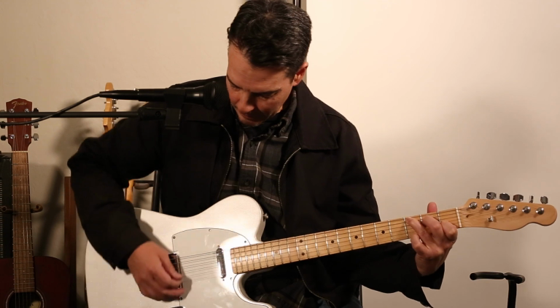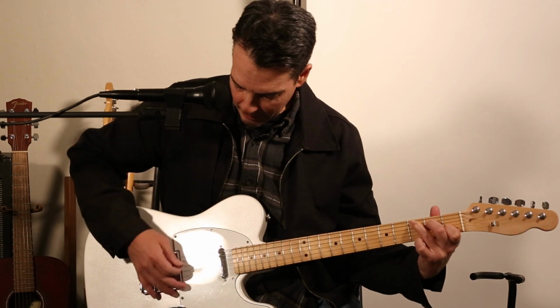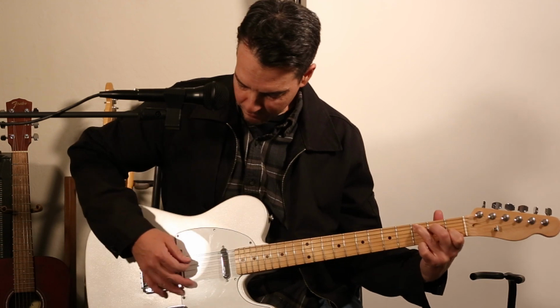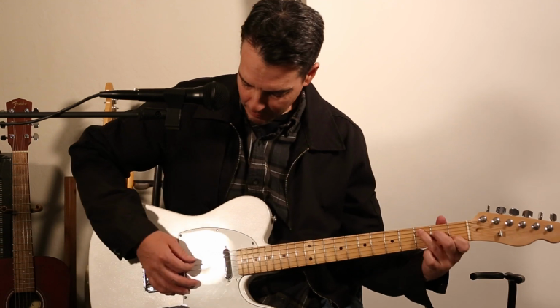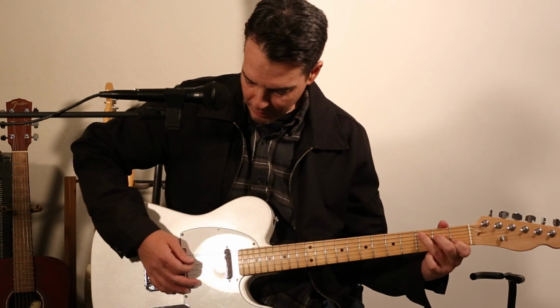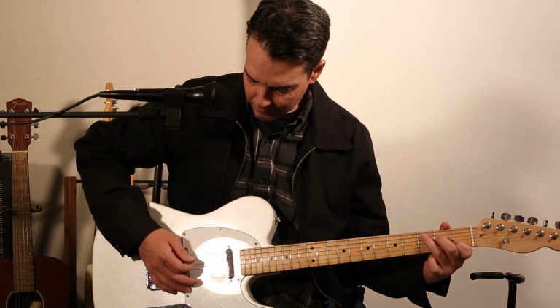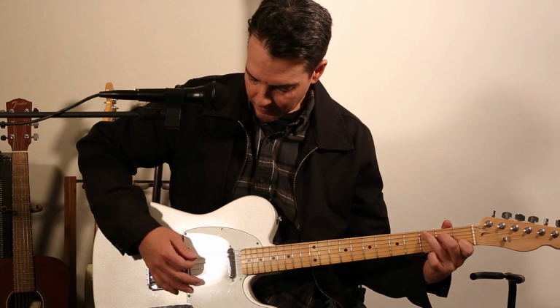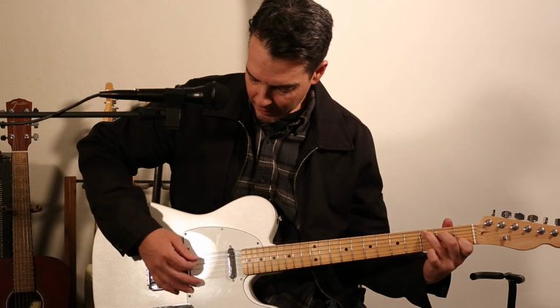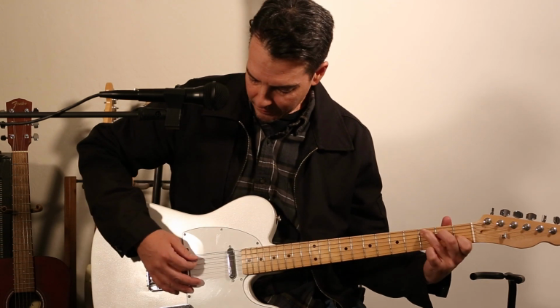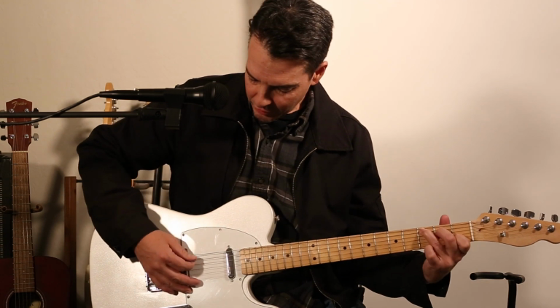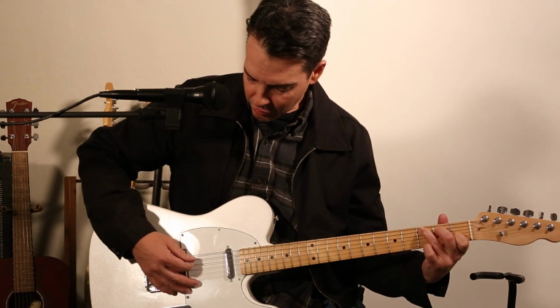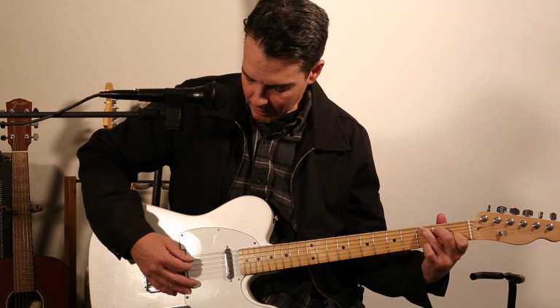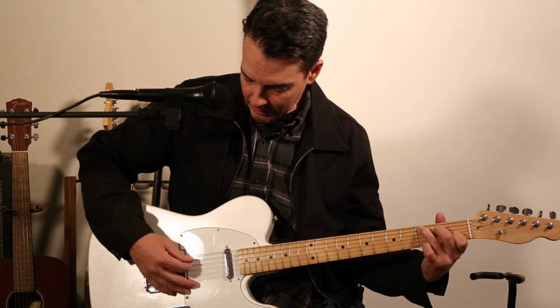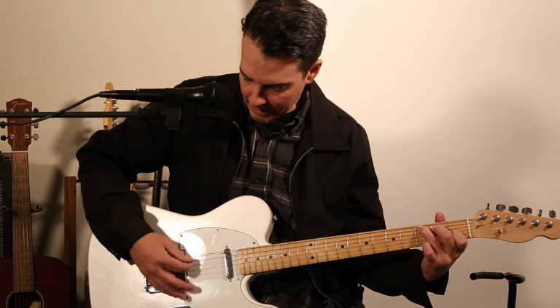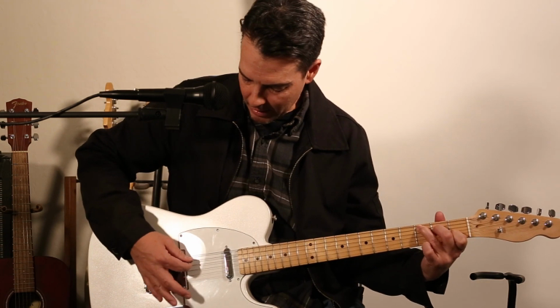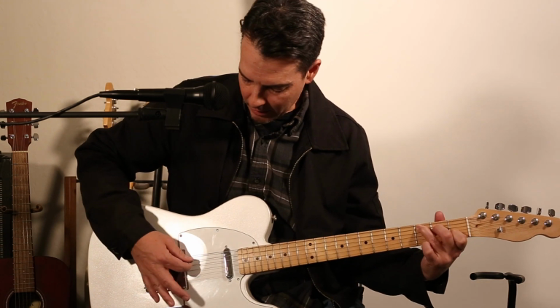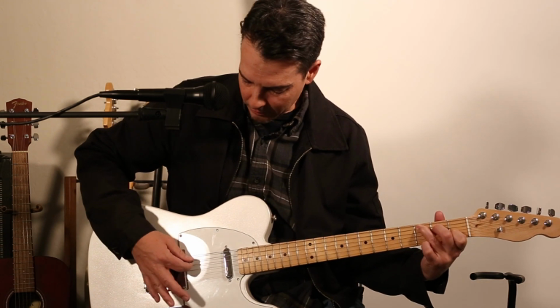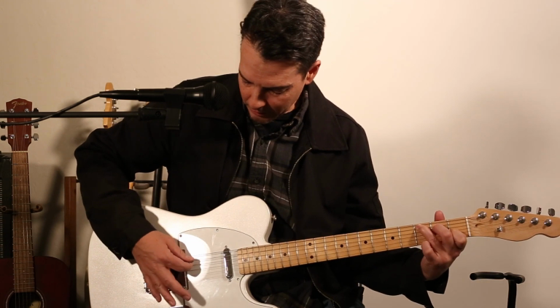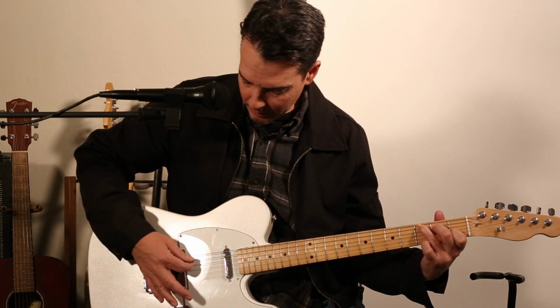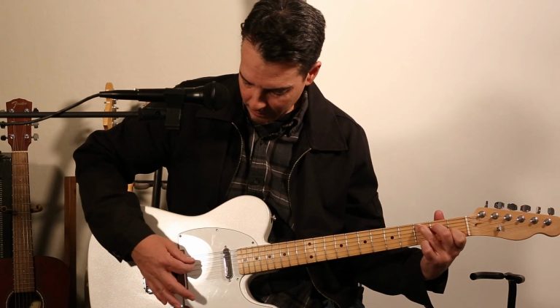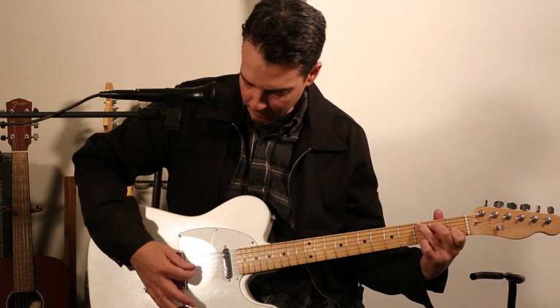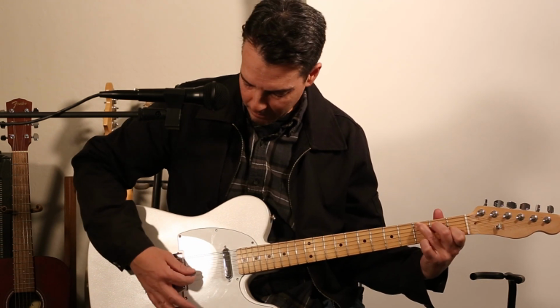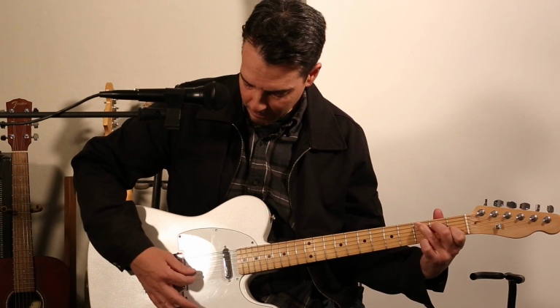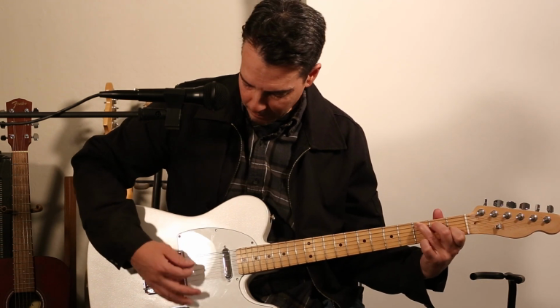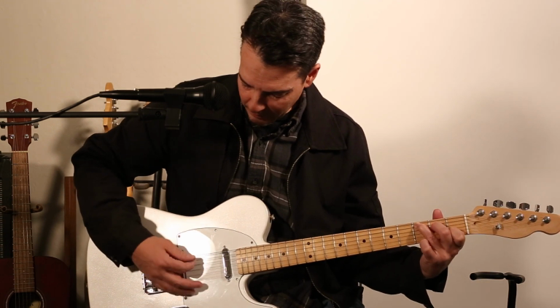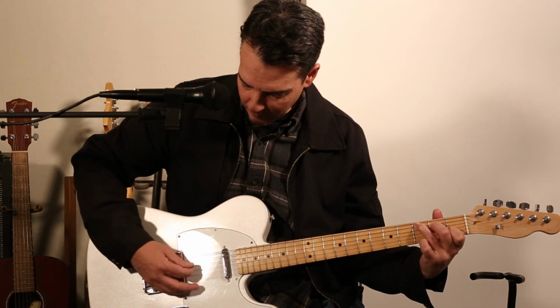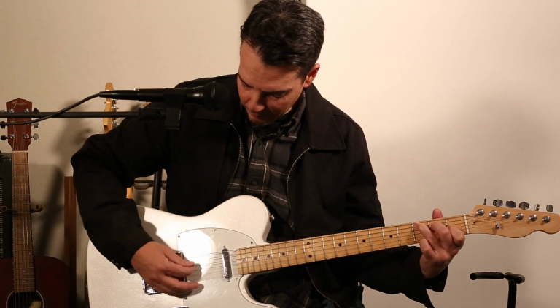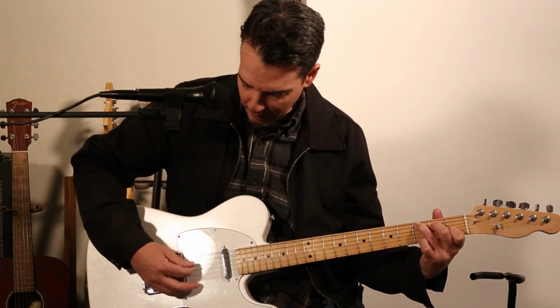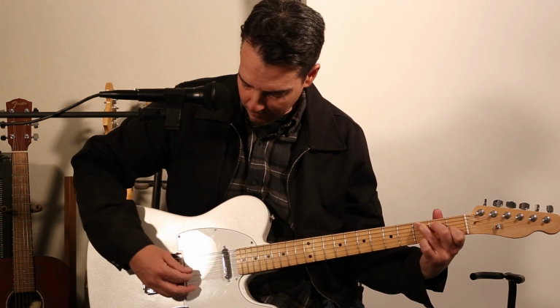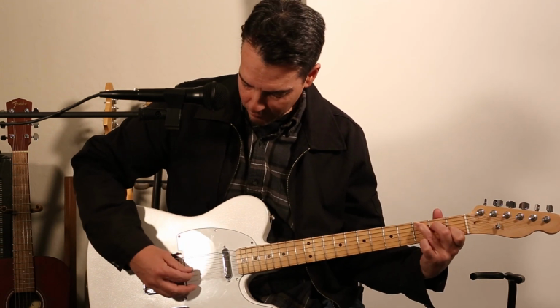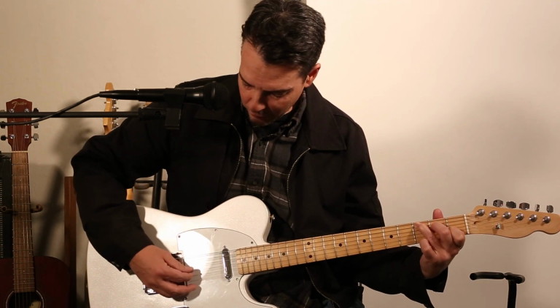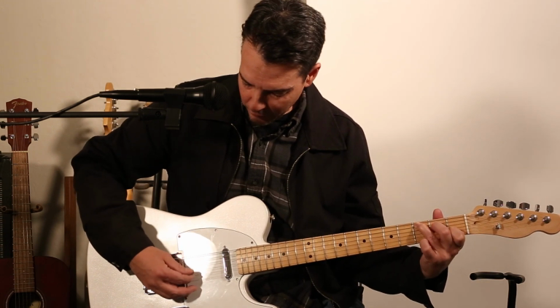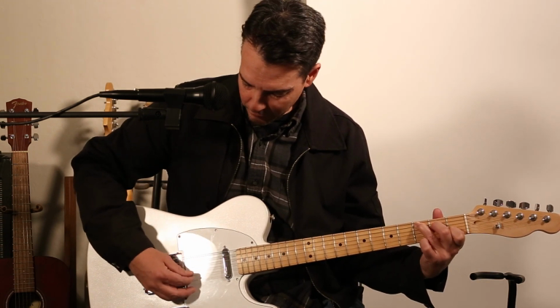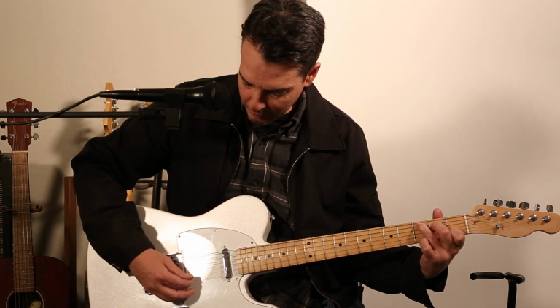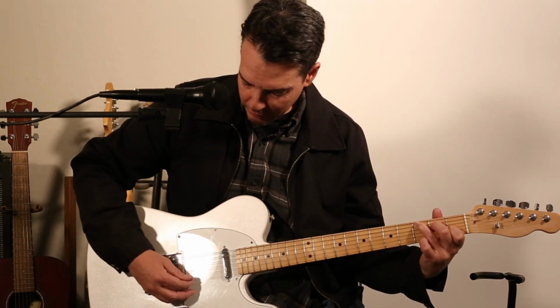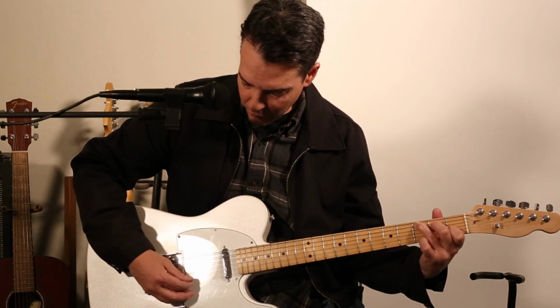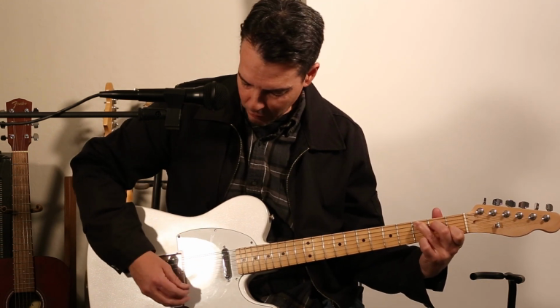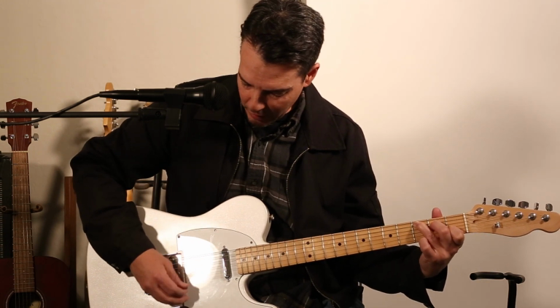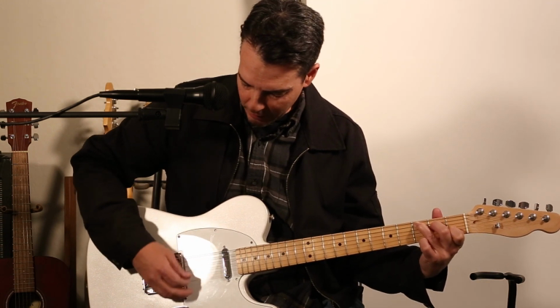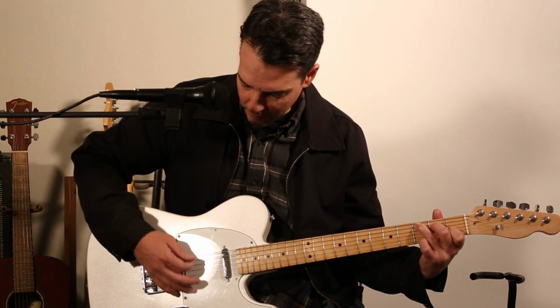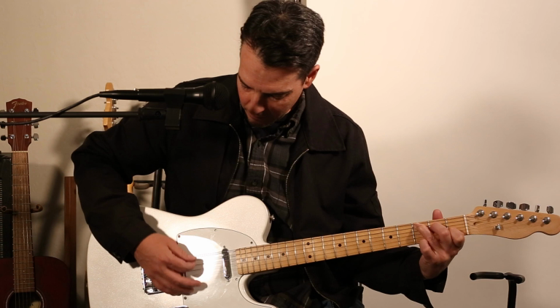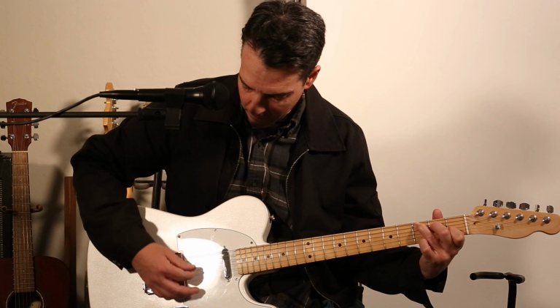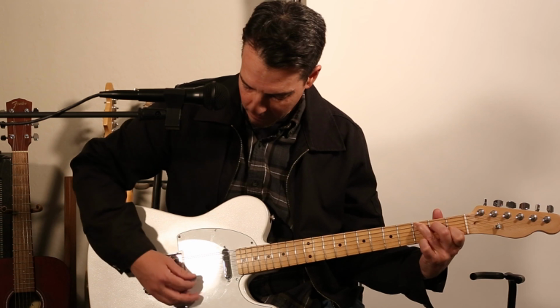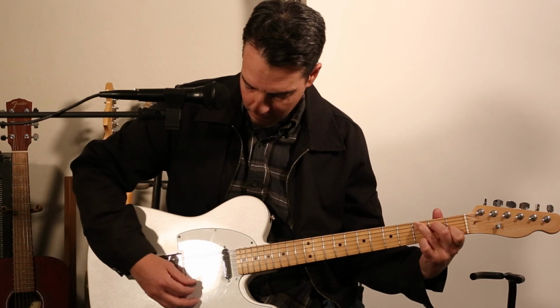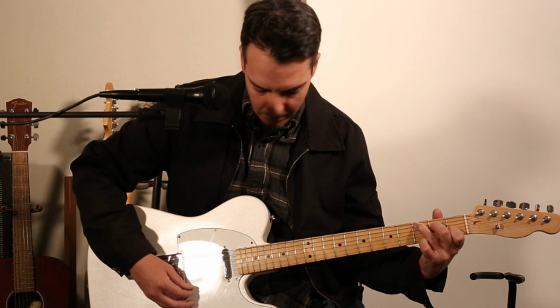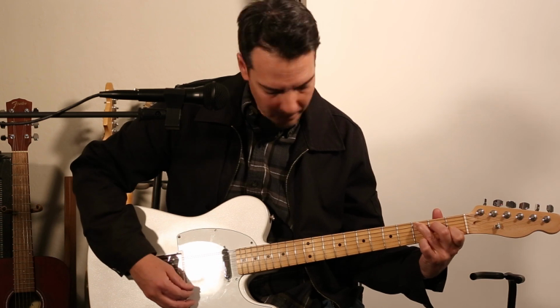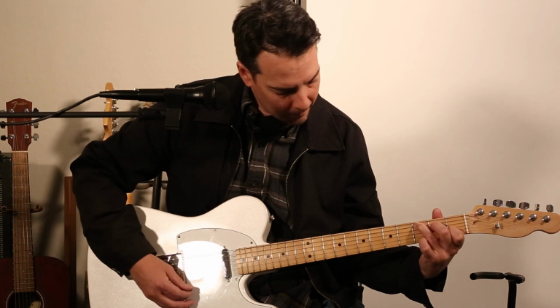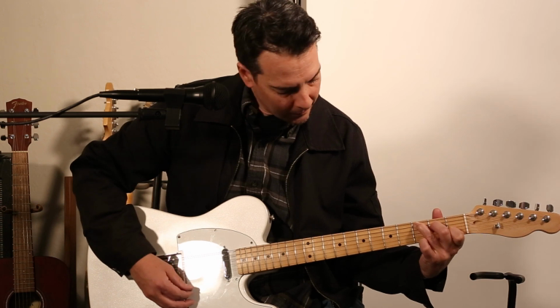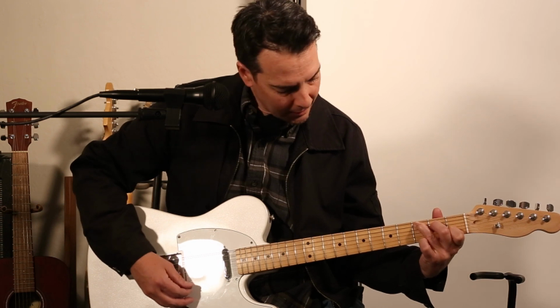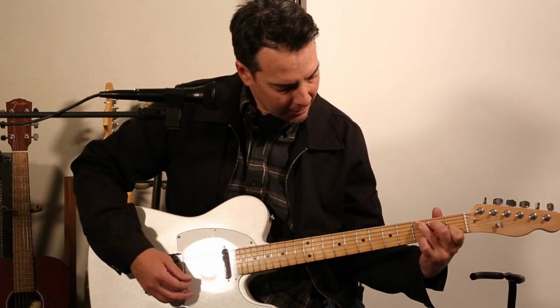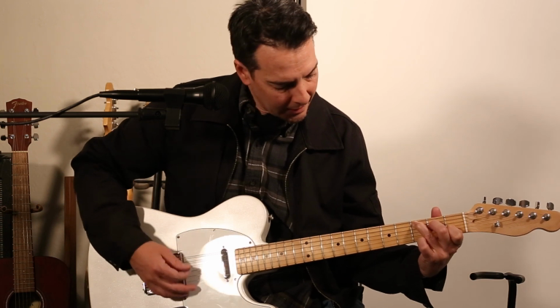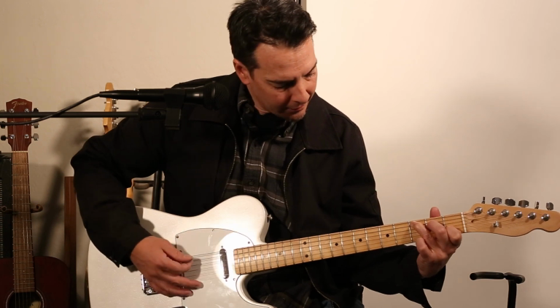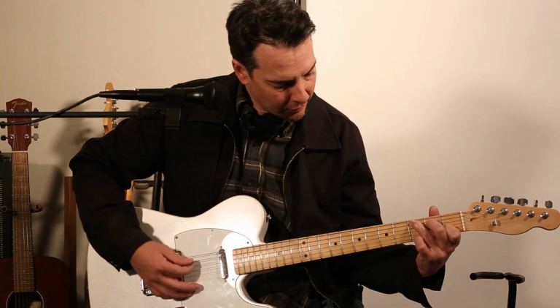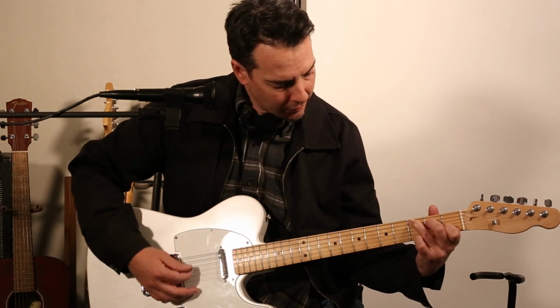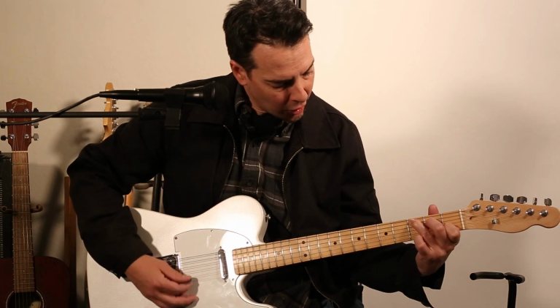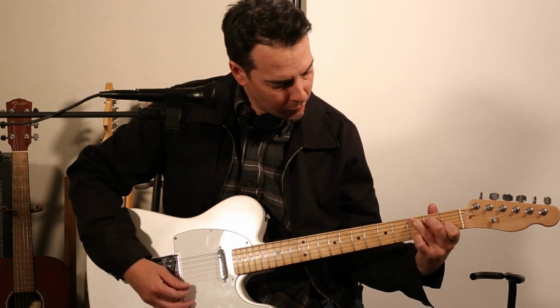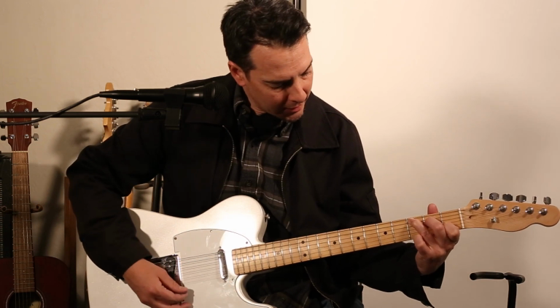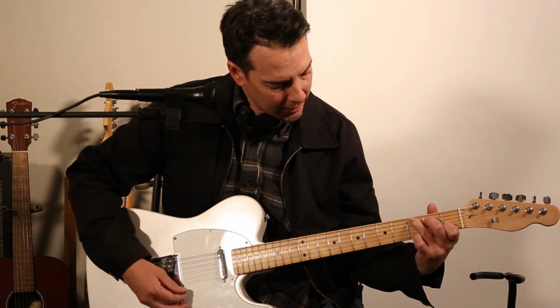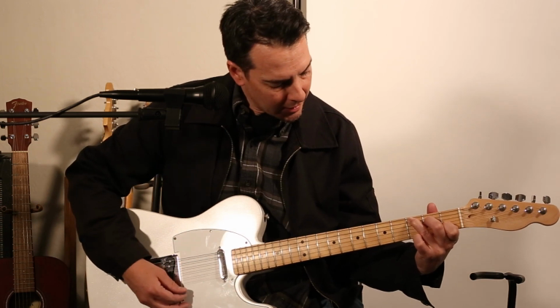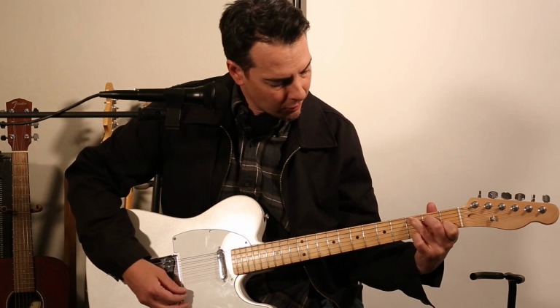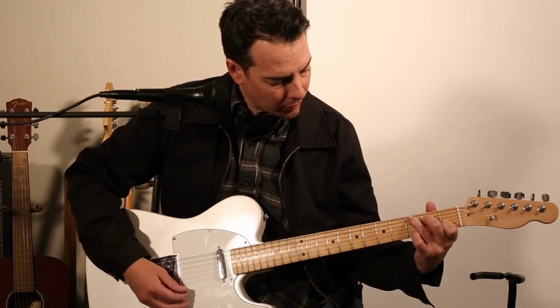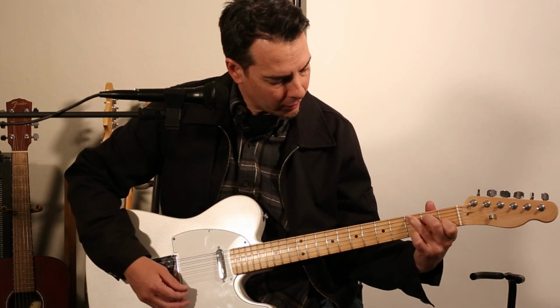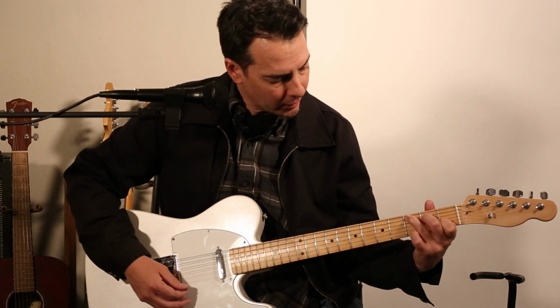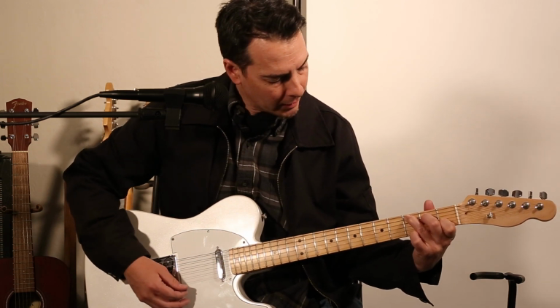And from the fifth string down — five, four, three, two, one — that's going to give you an open C chord.